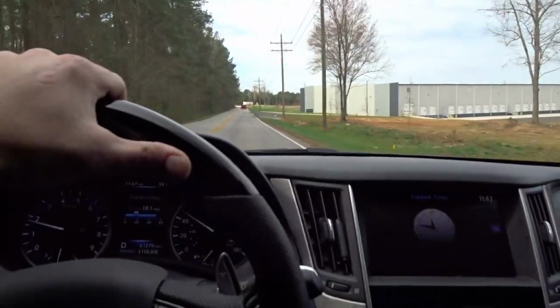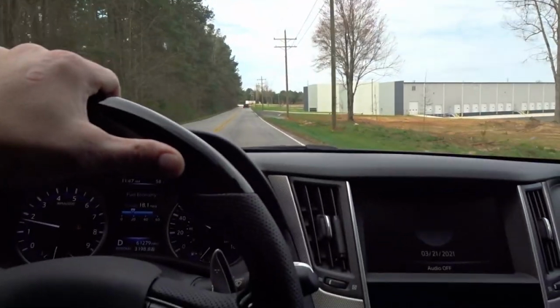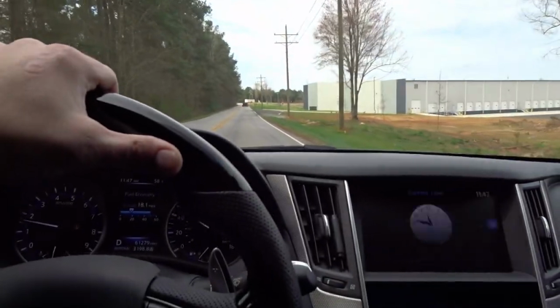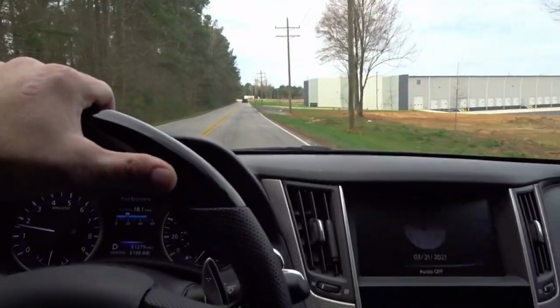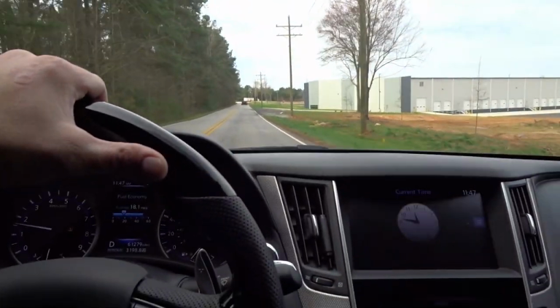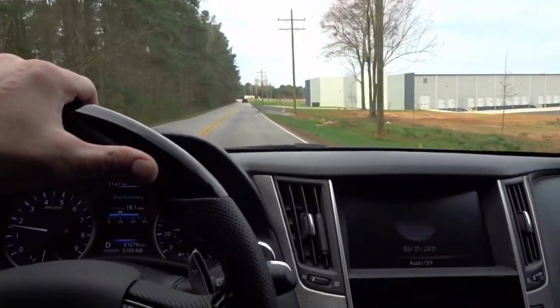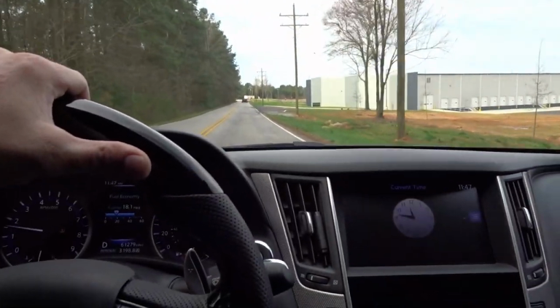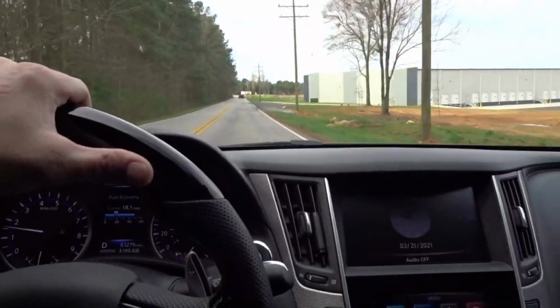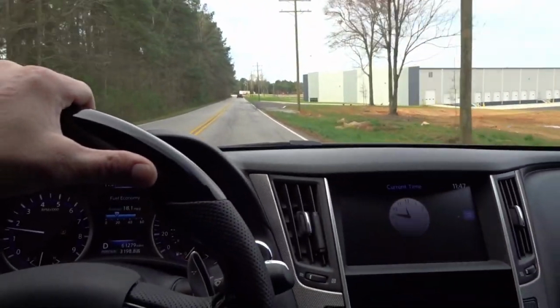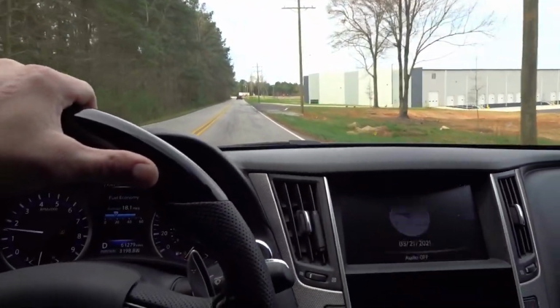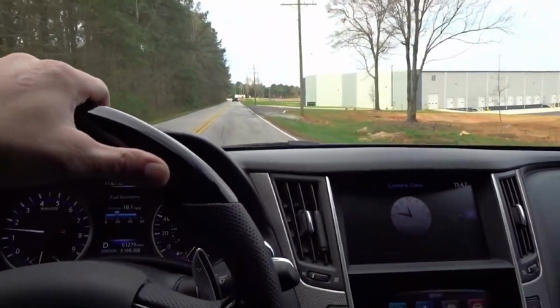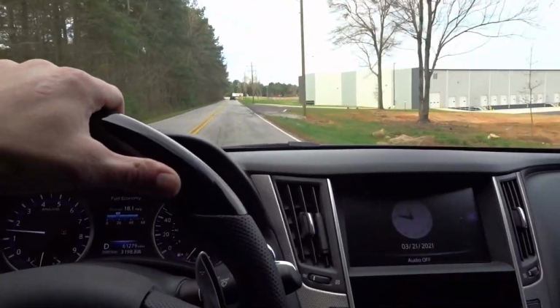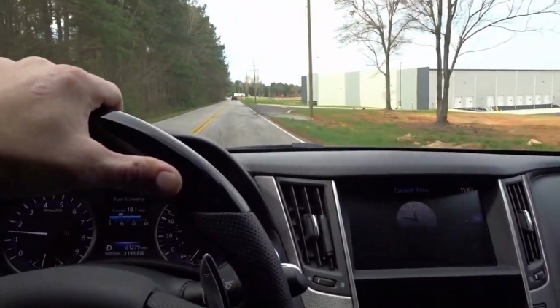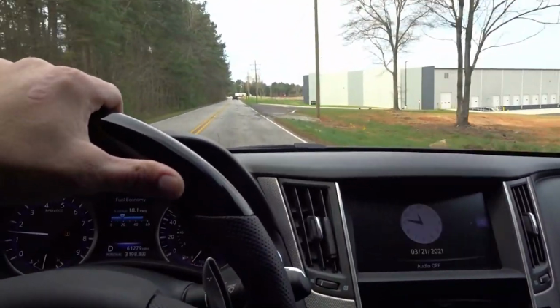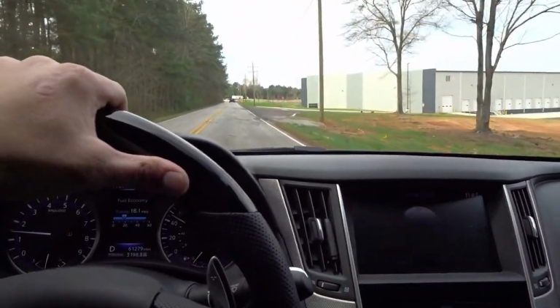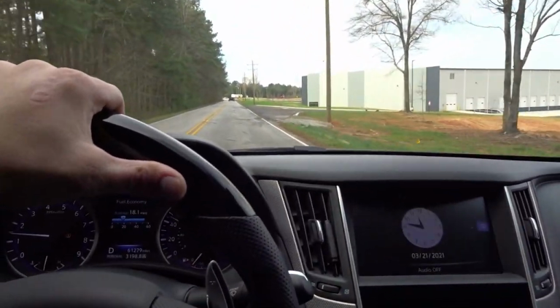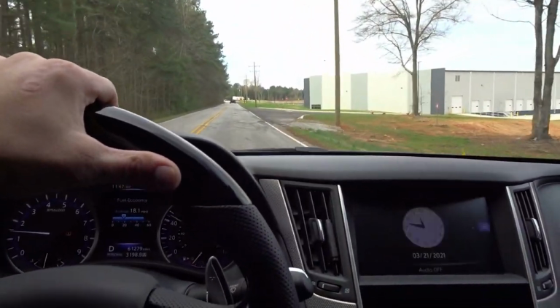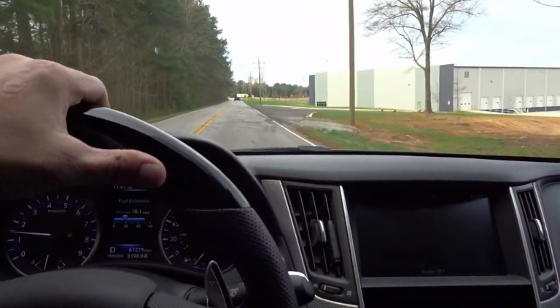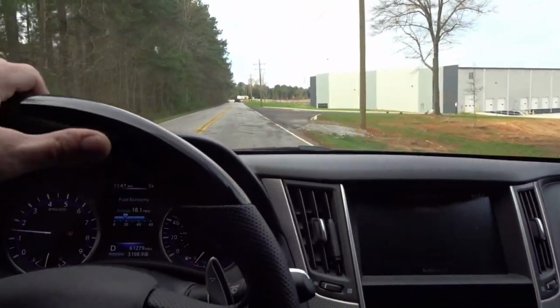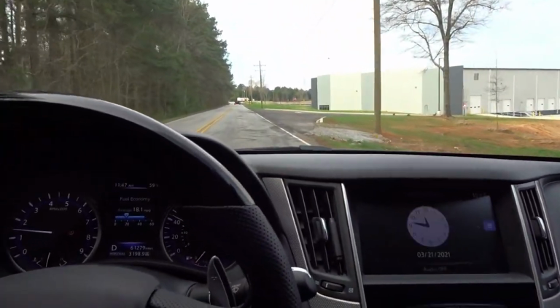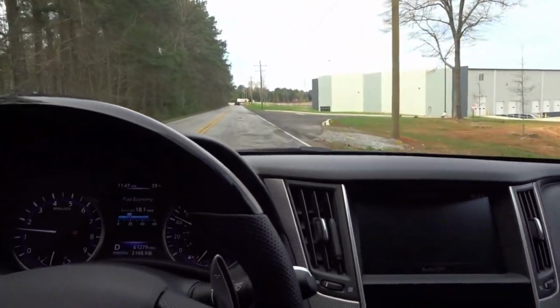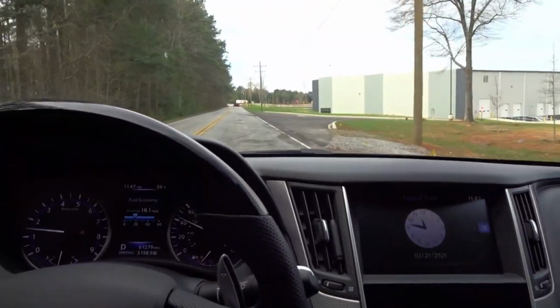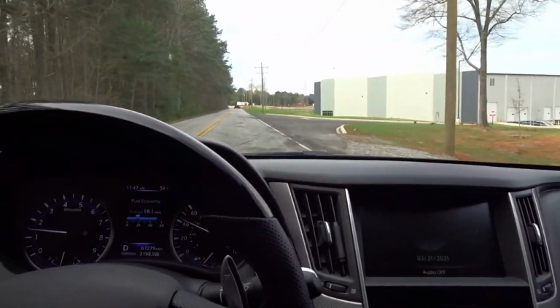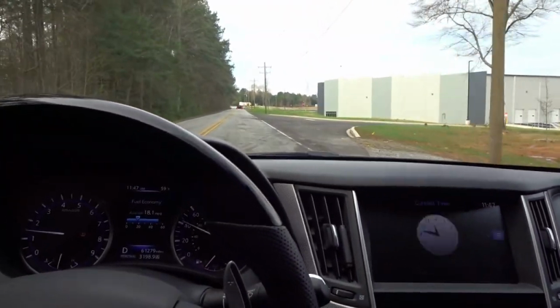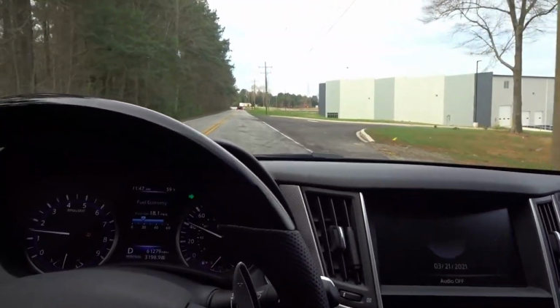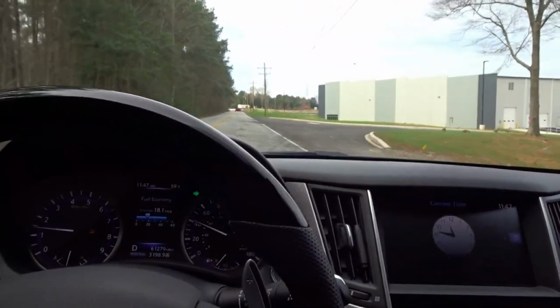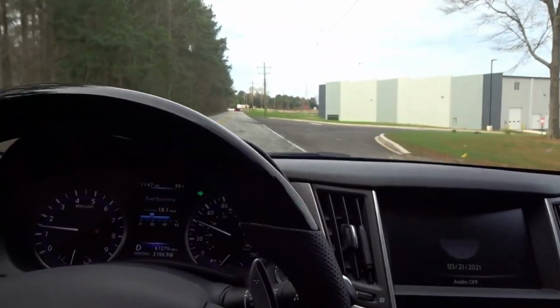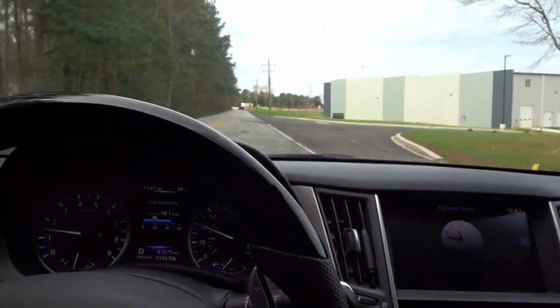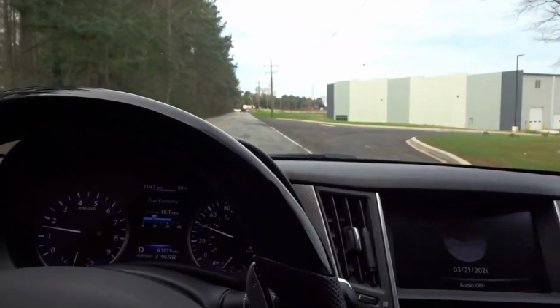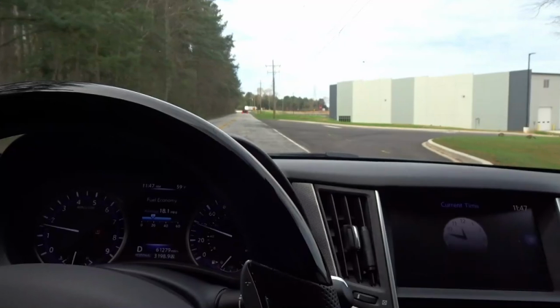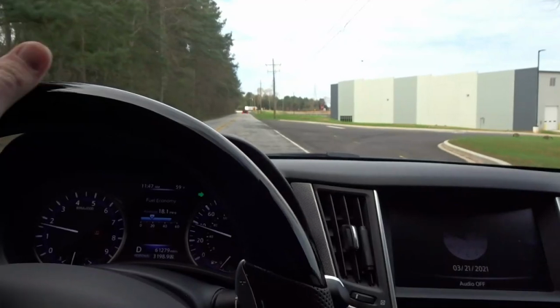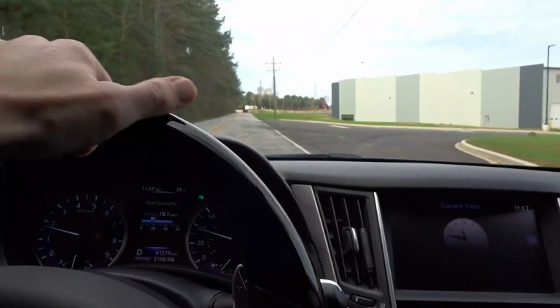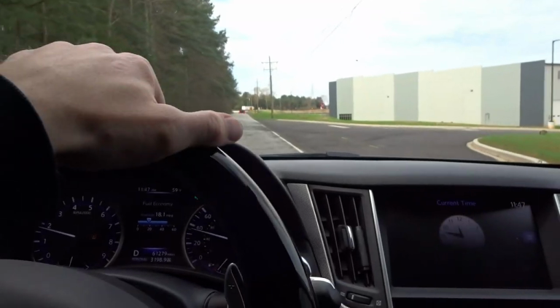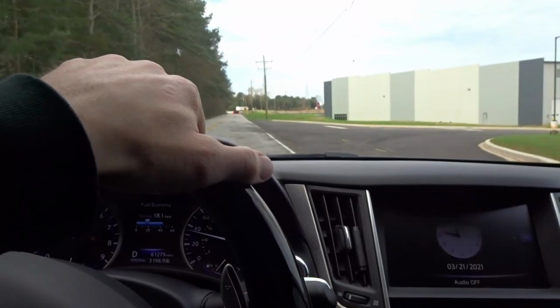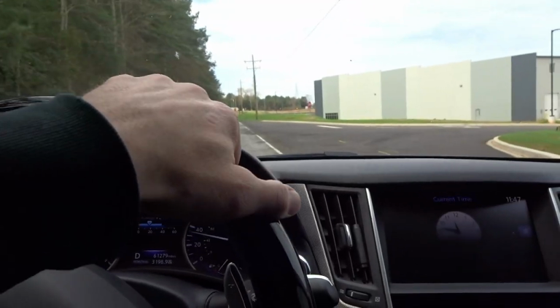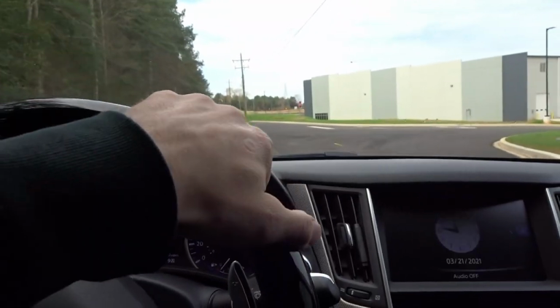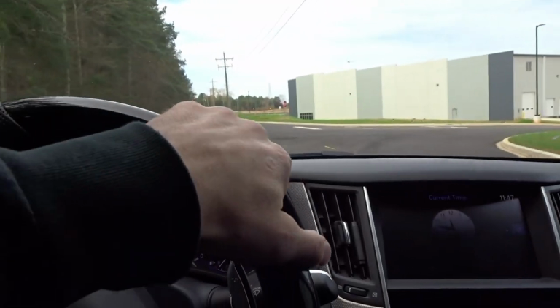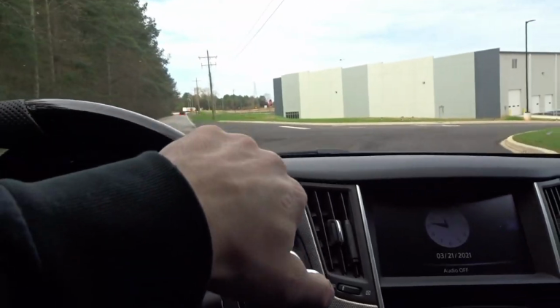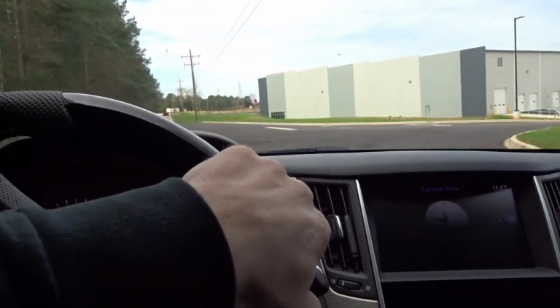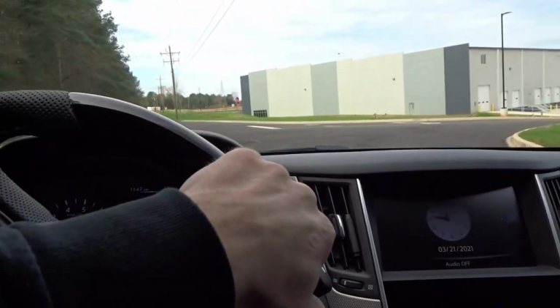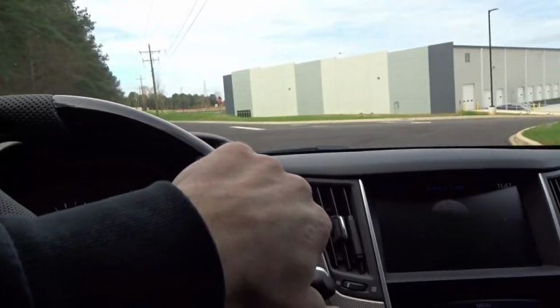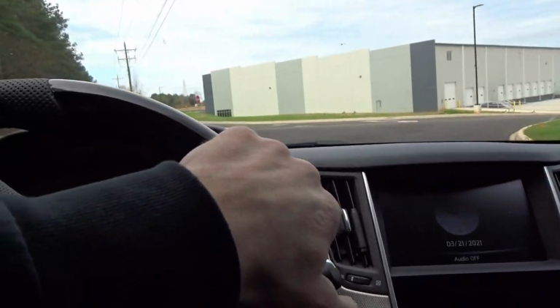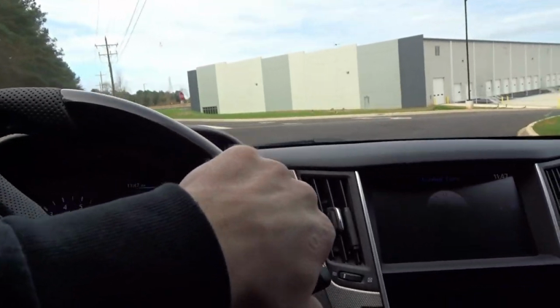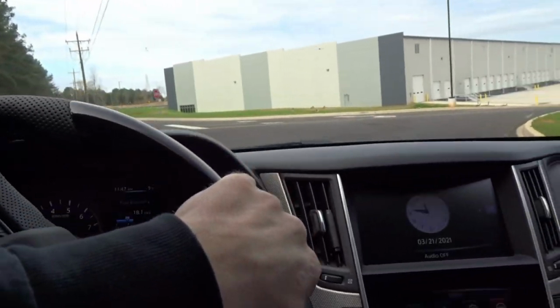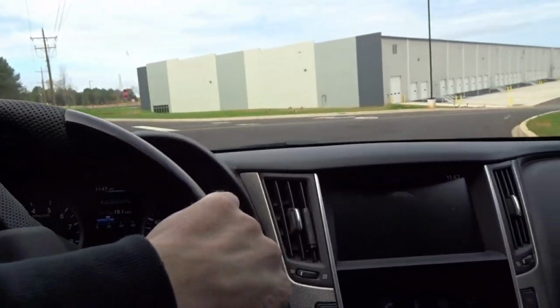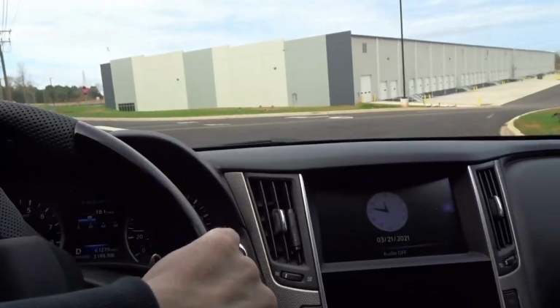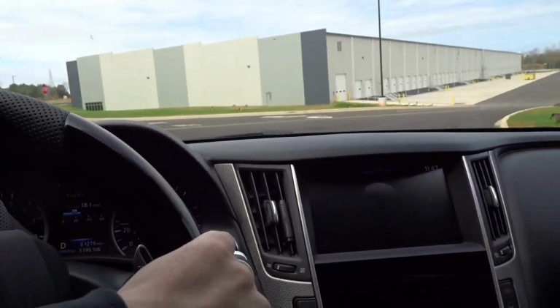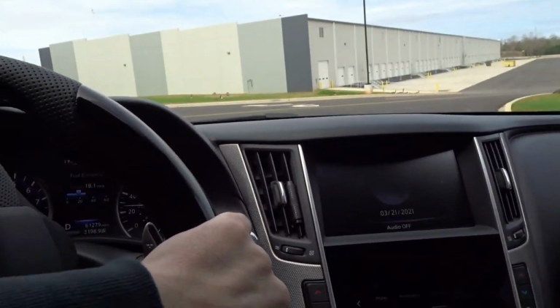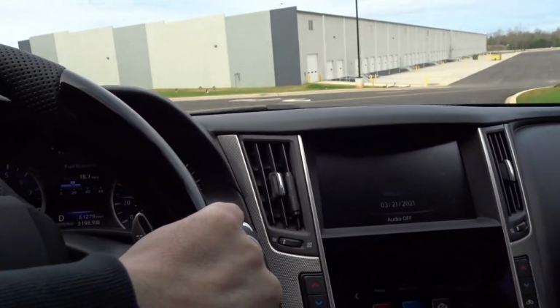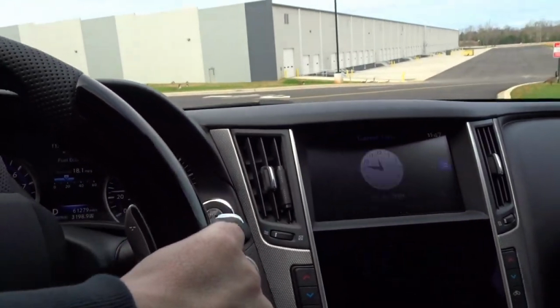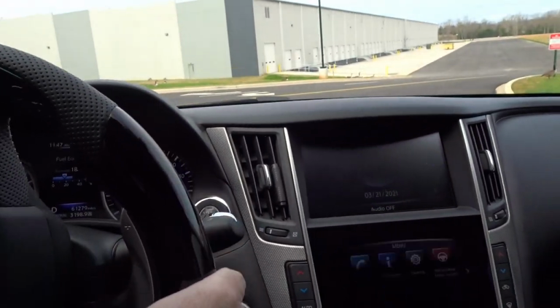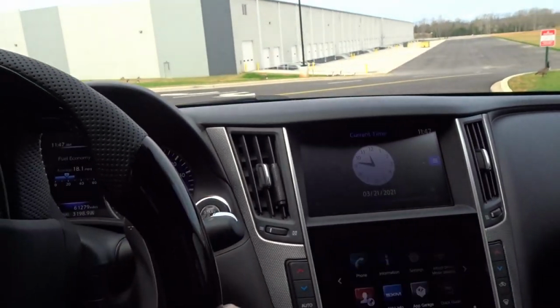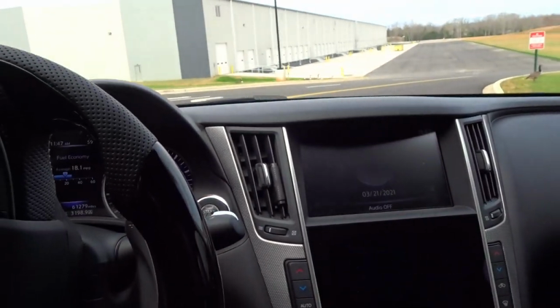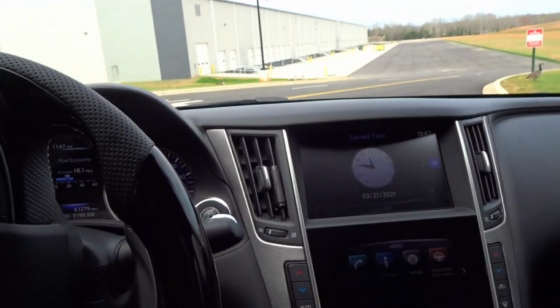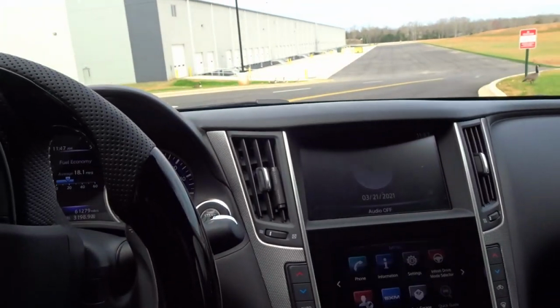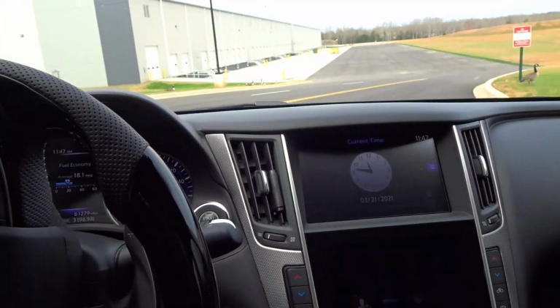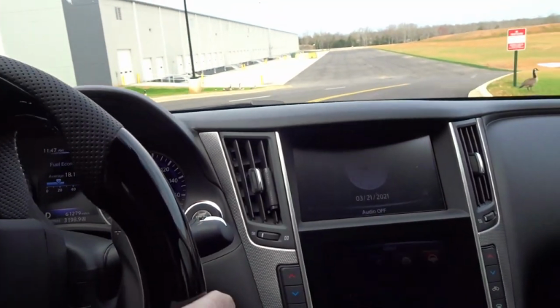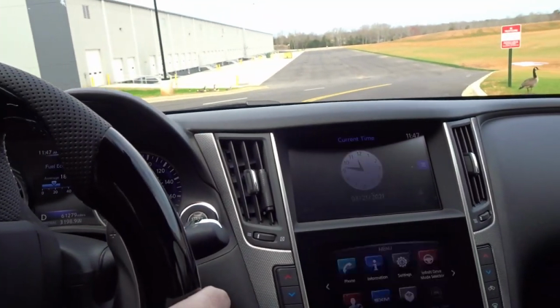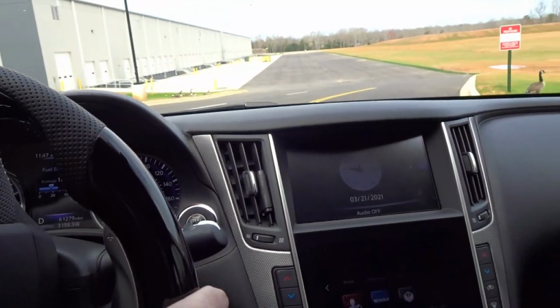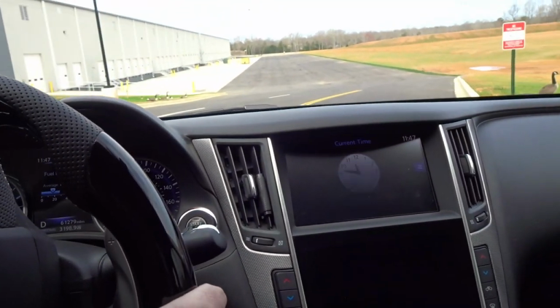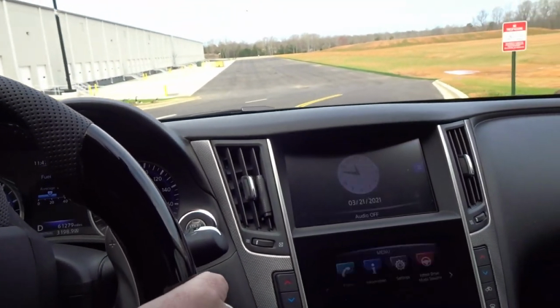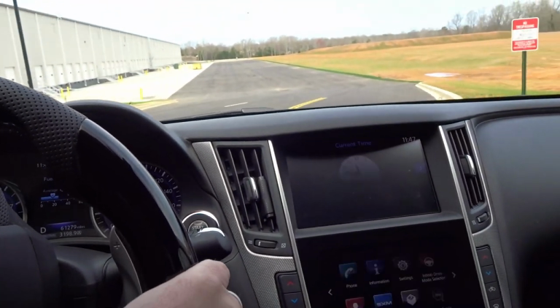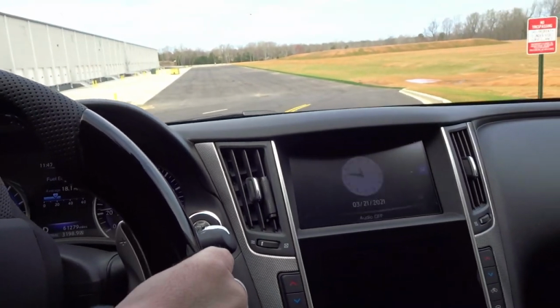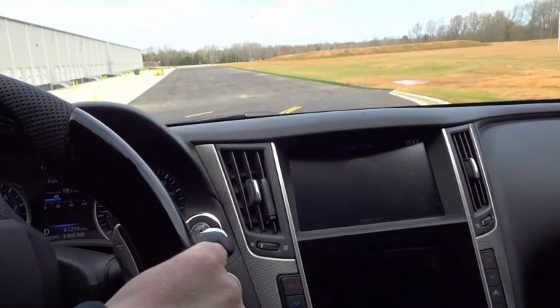I don't know if the camera's picking it up at all, but it's quite bumpy.